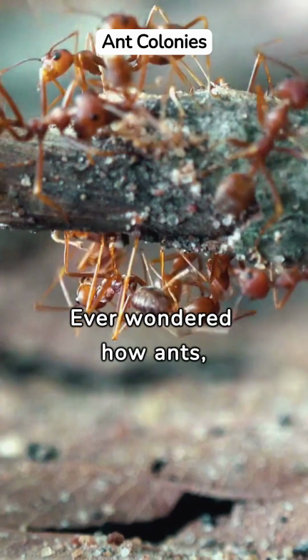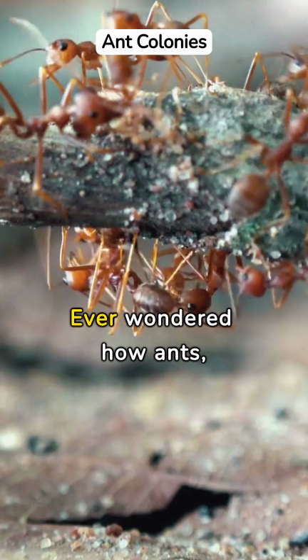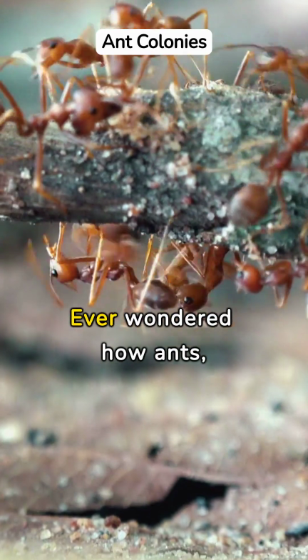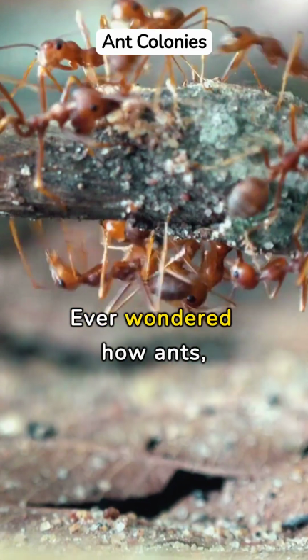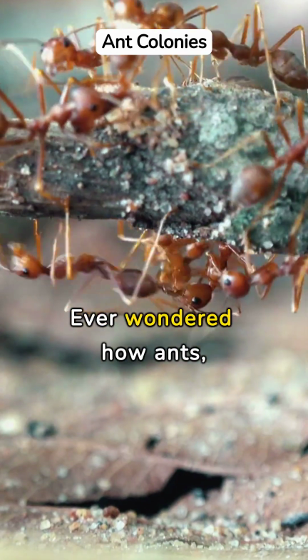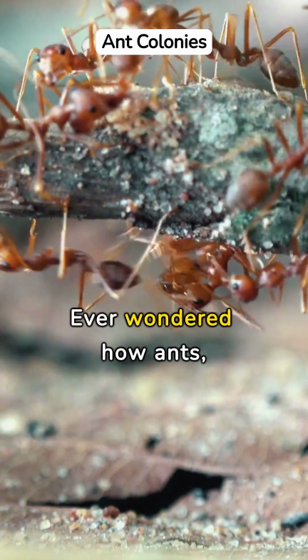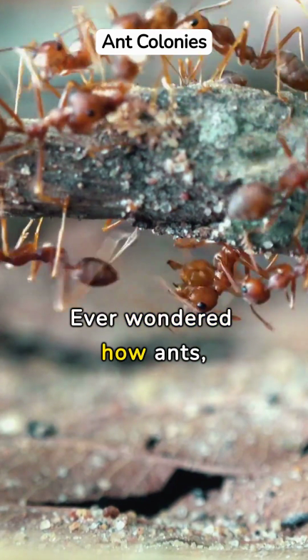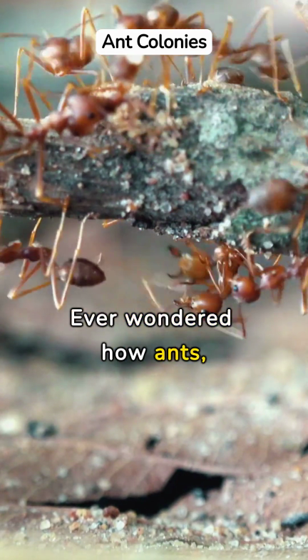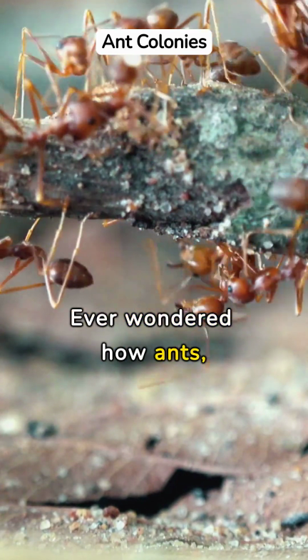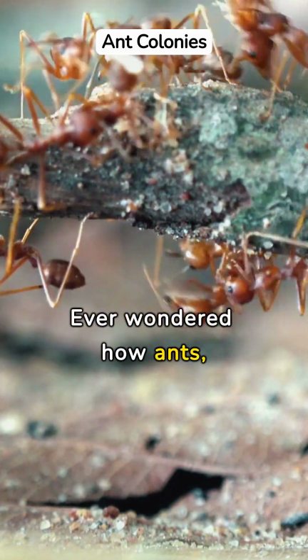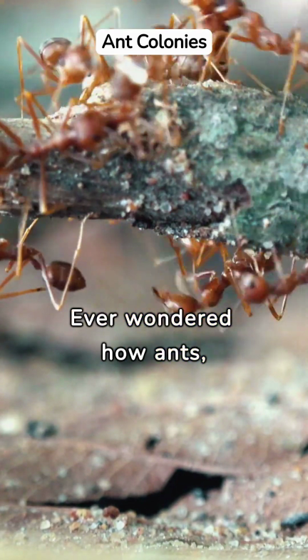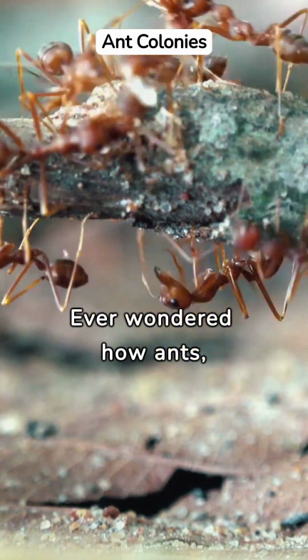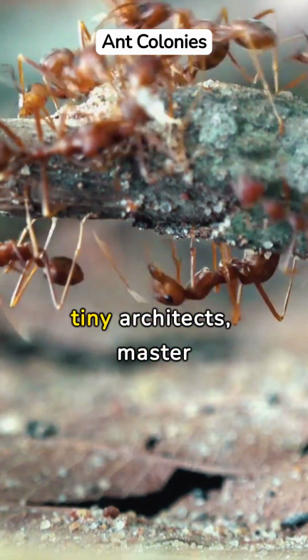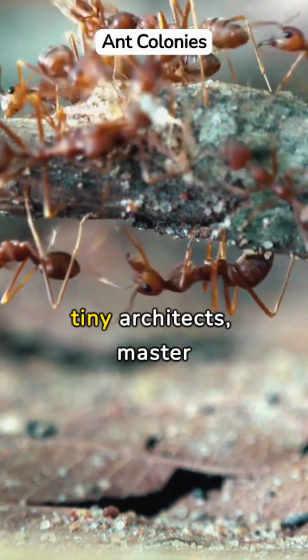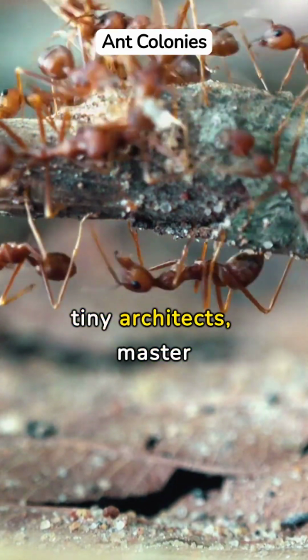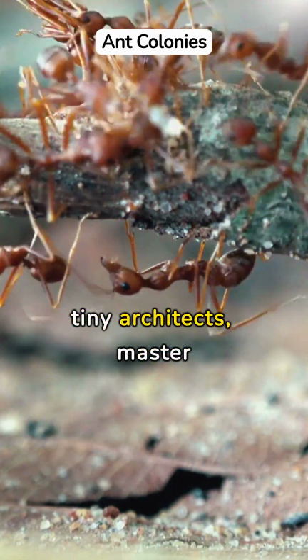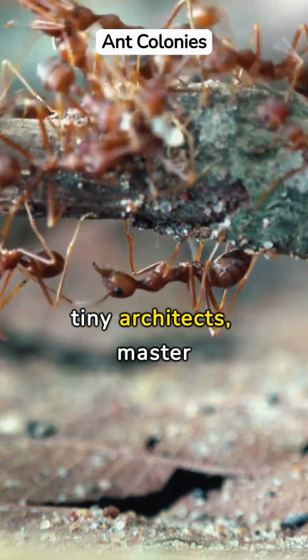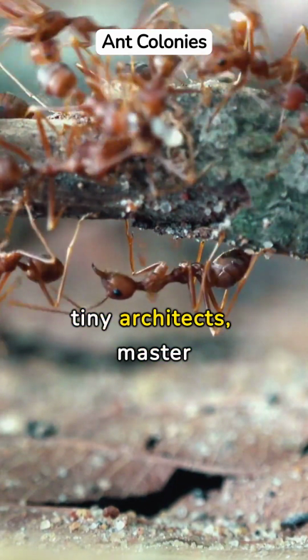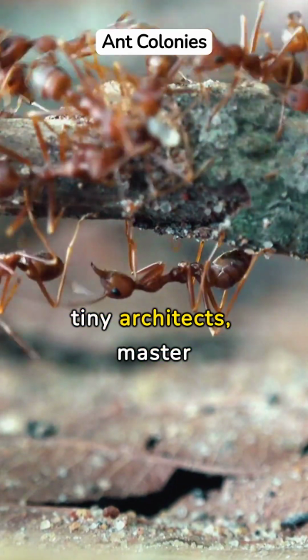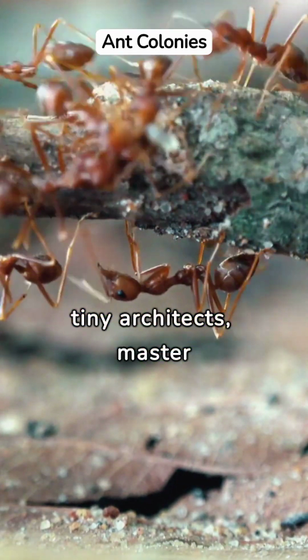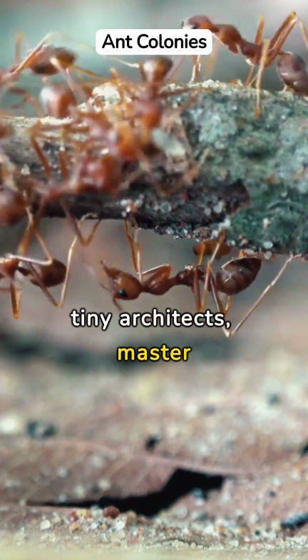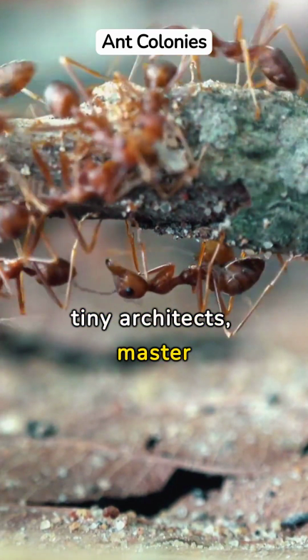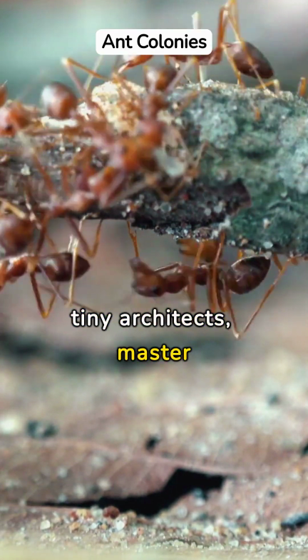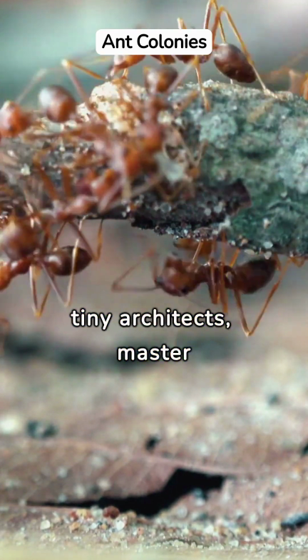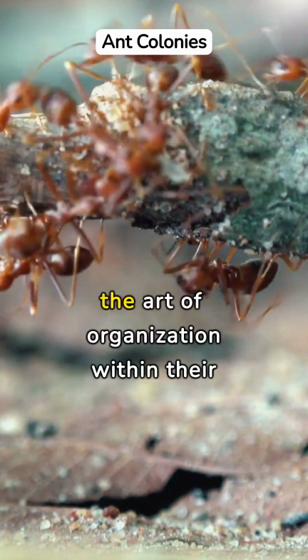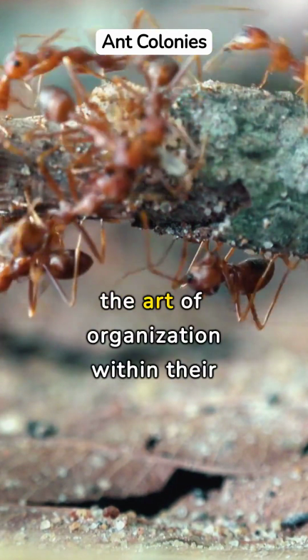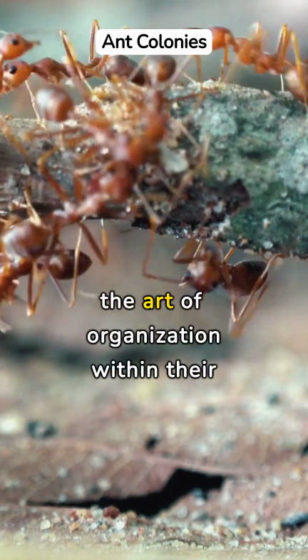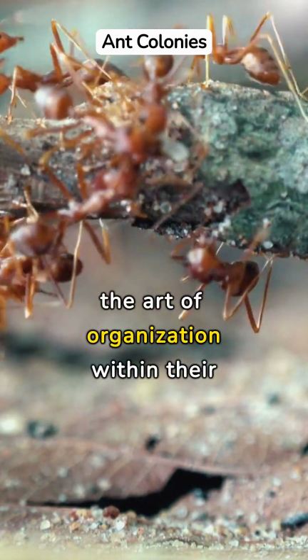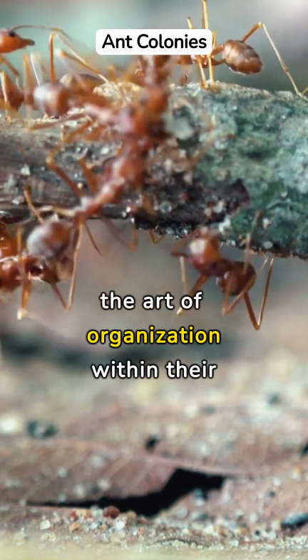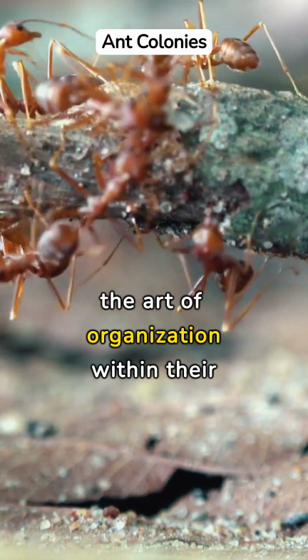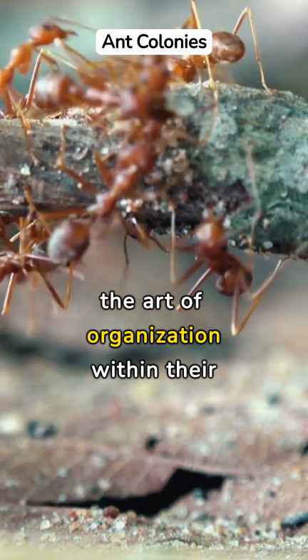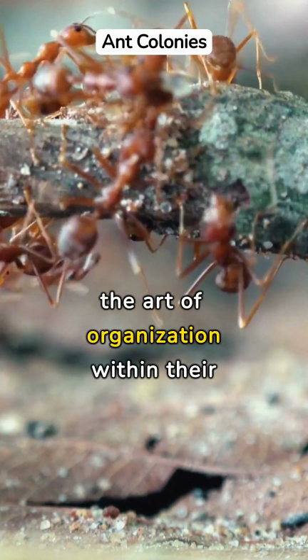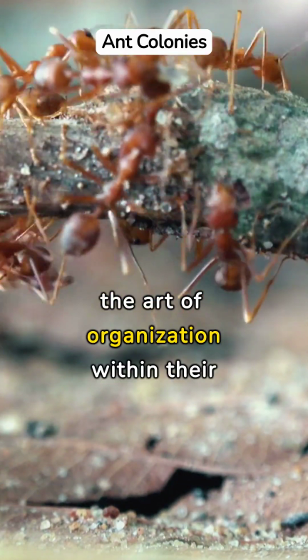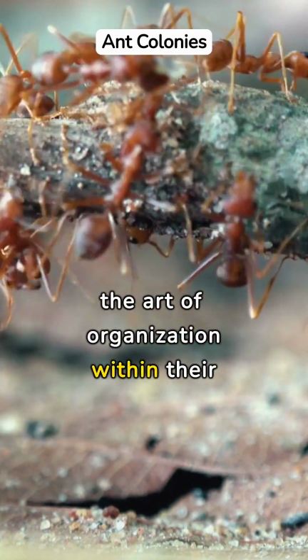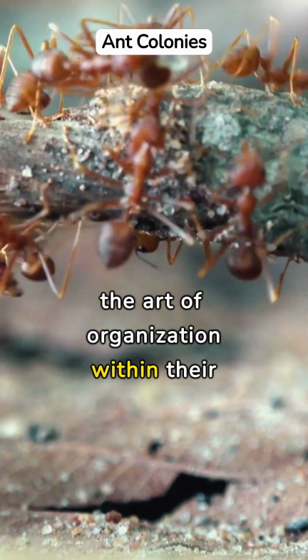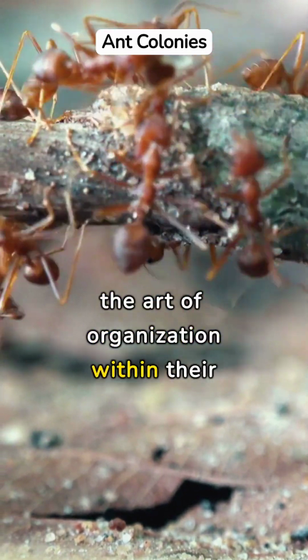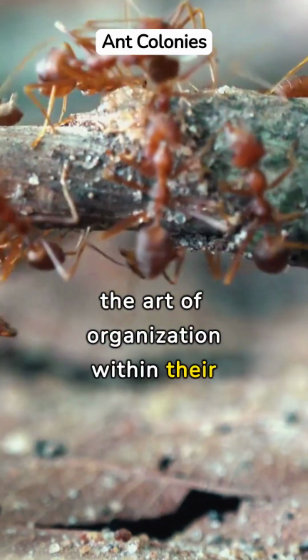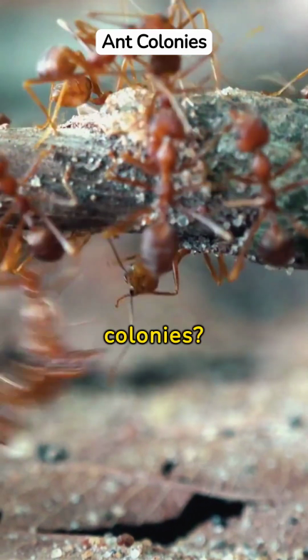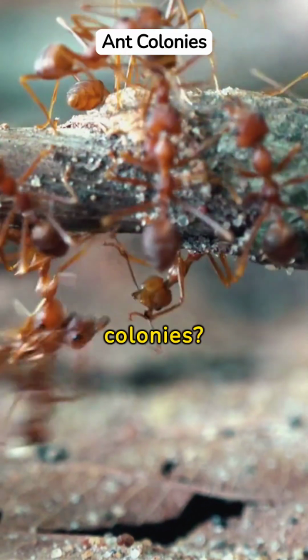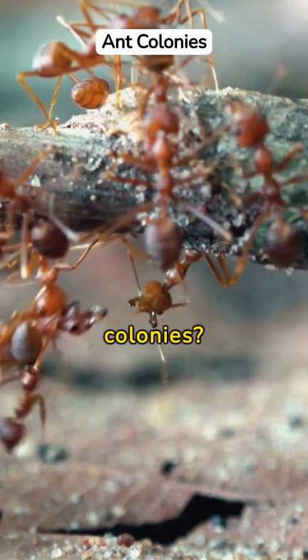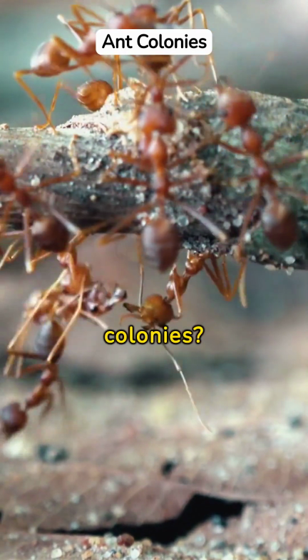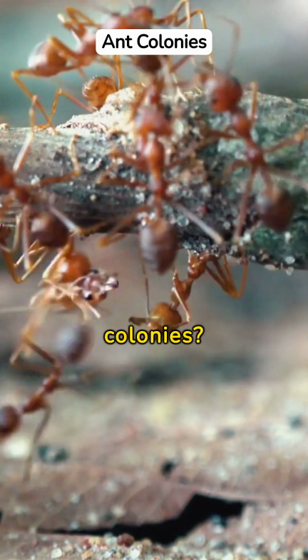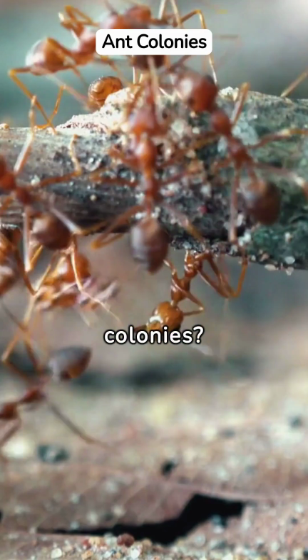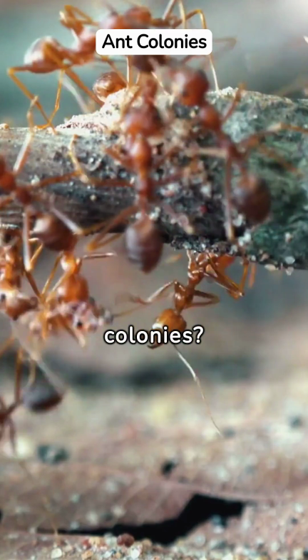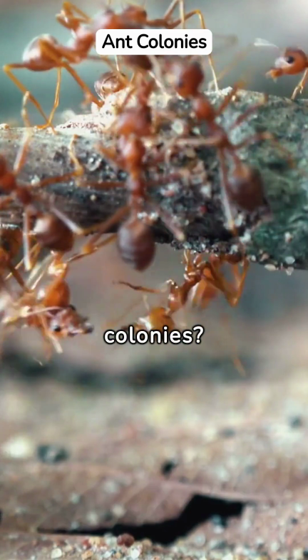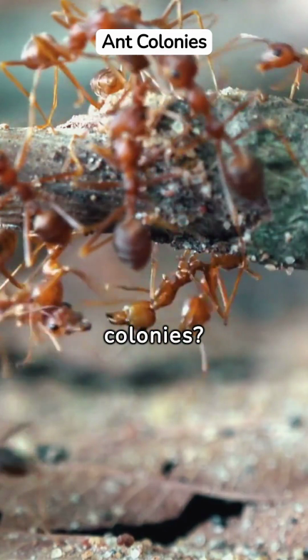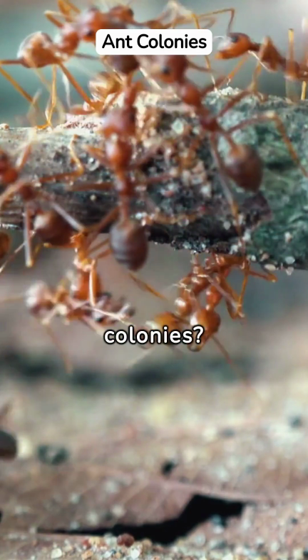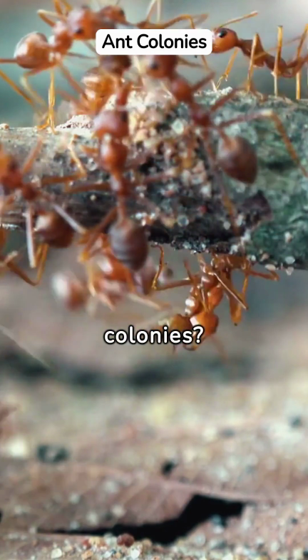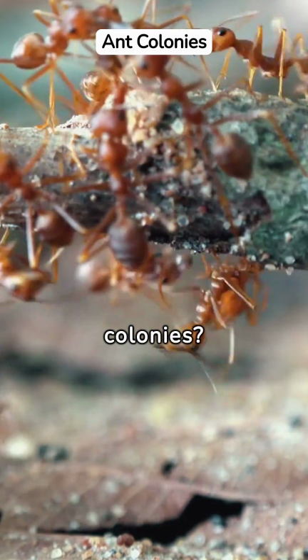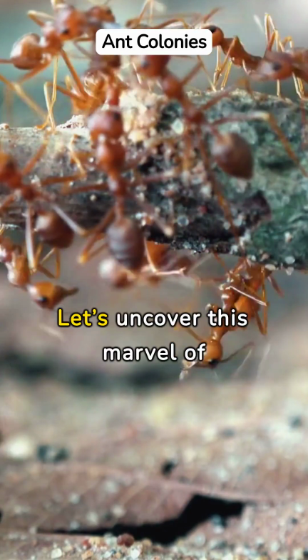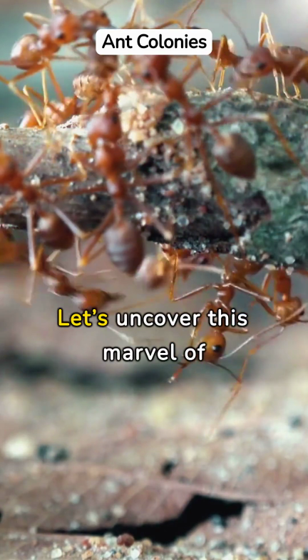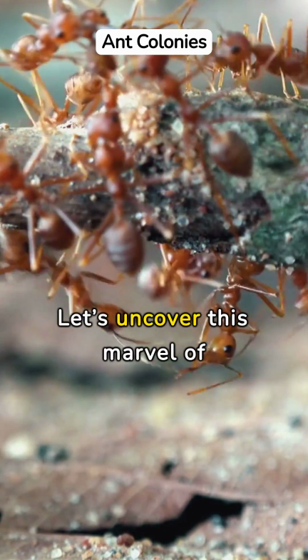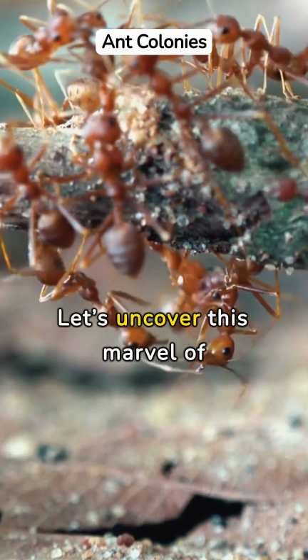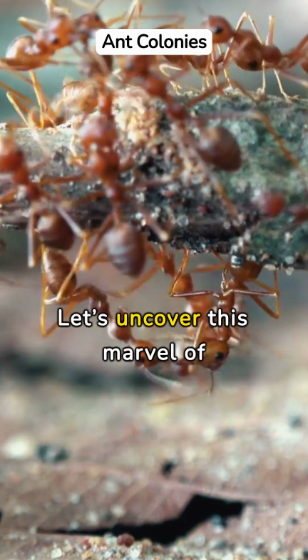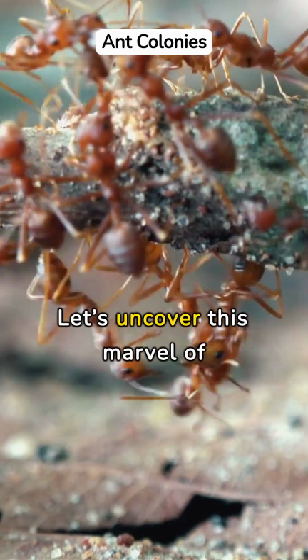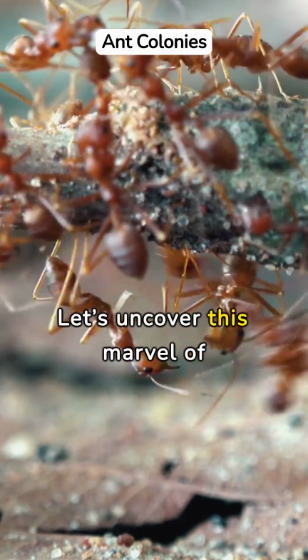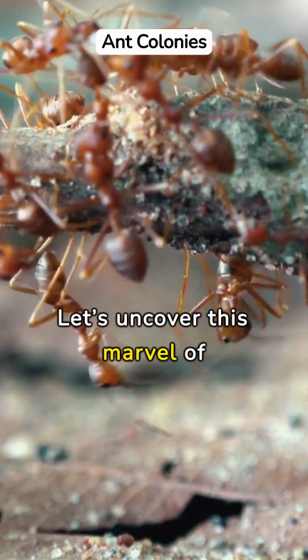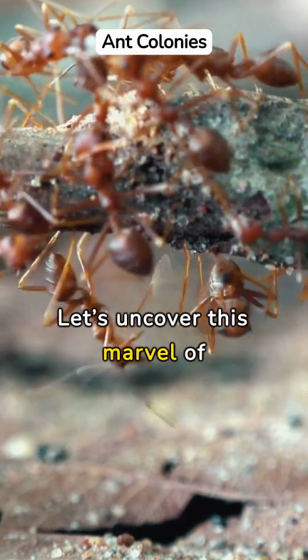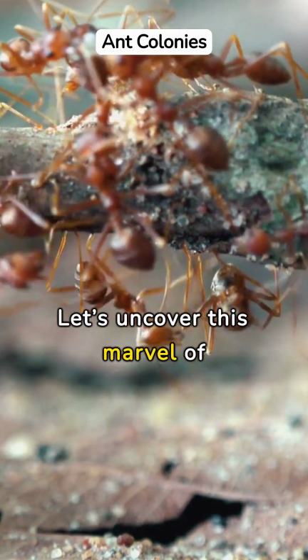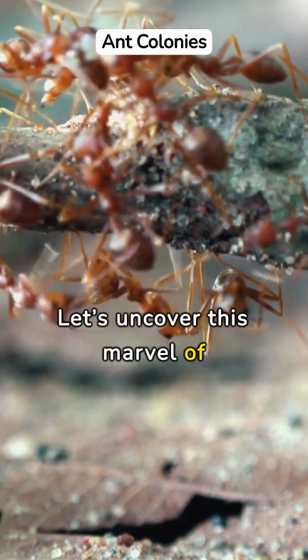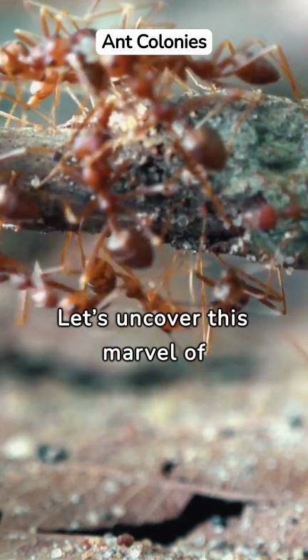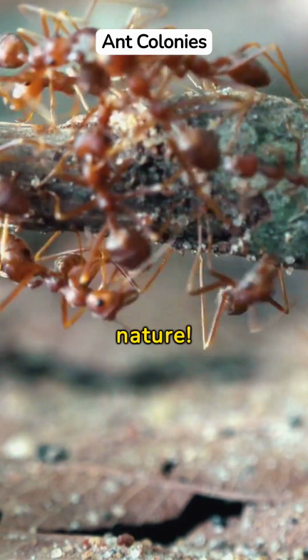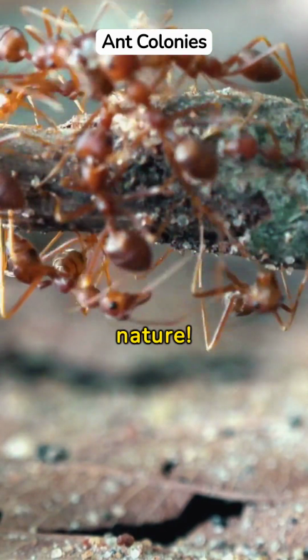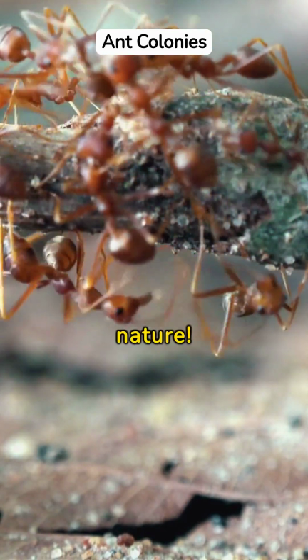Ever wondered how ants, tiny architects, master the art of organization within their colonies? Let's uncover this marvel of nature.